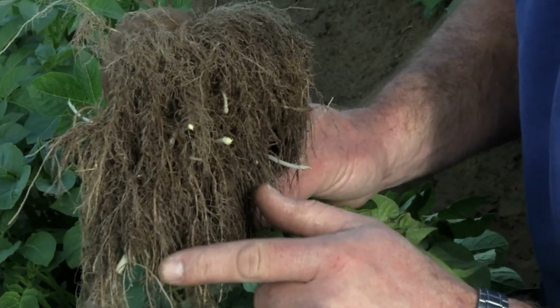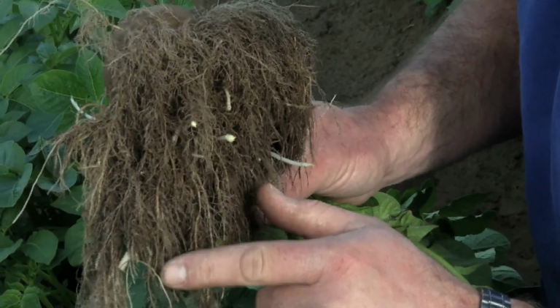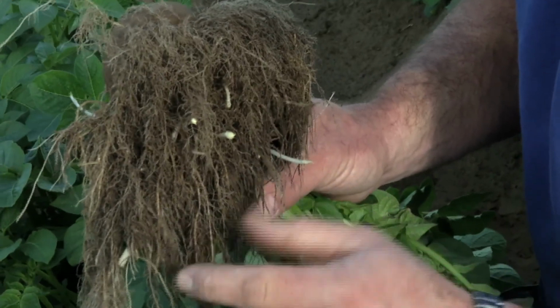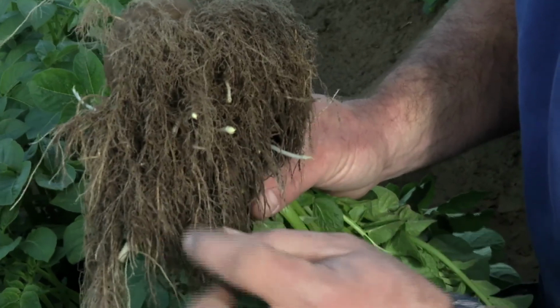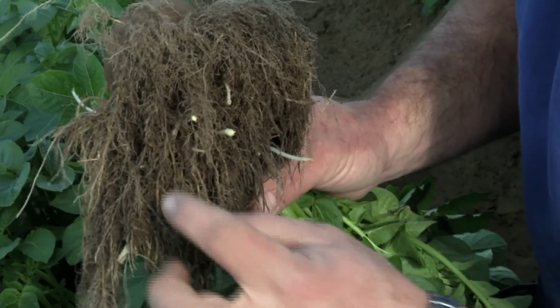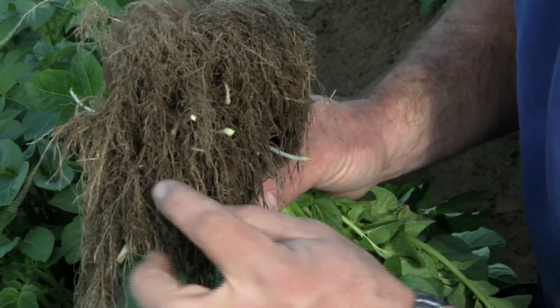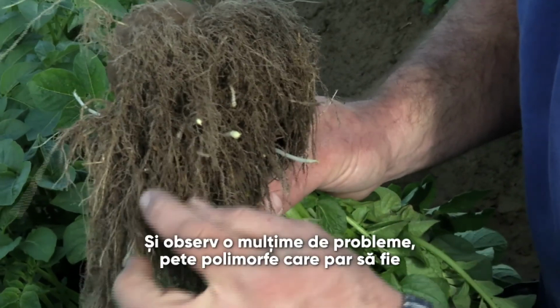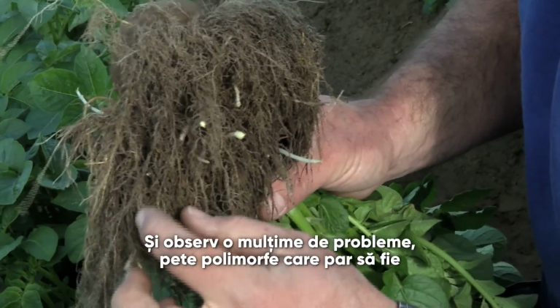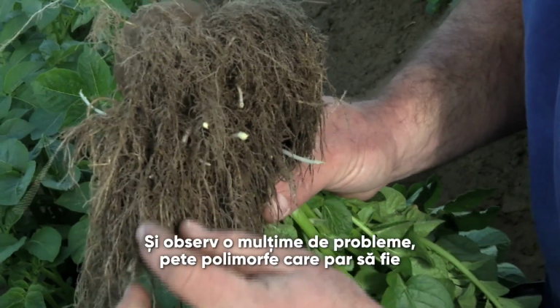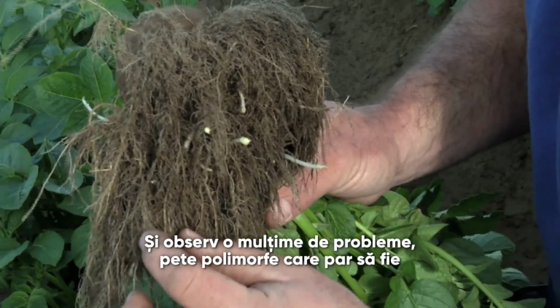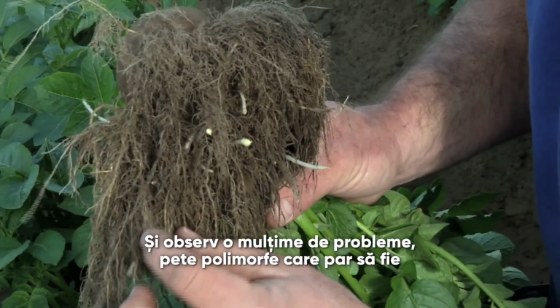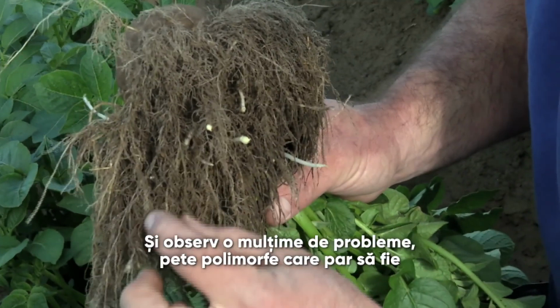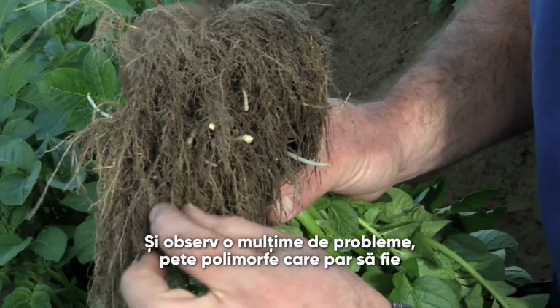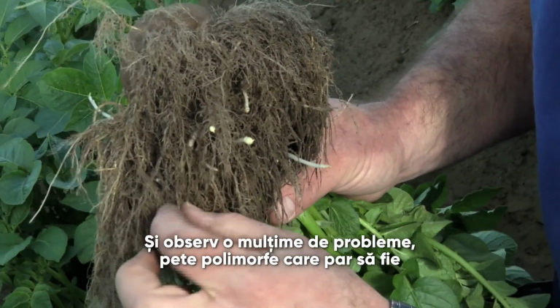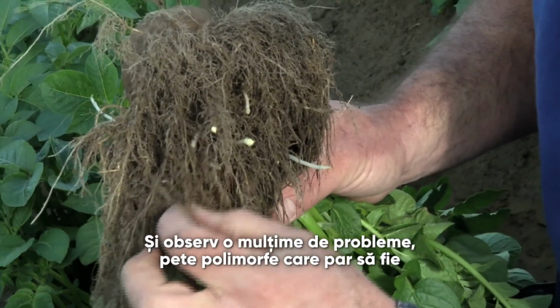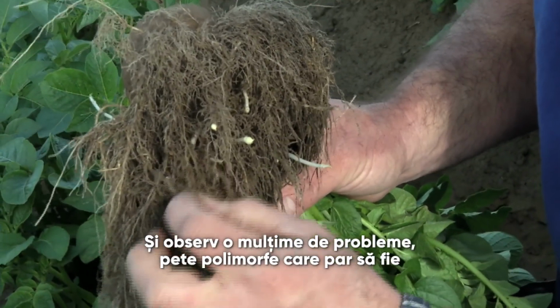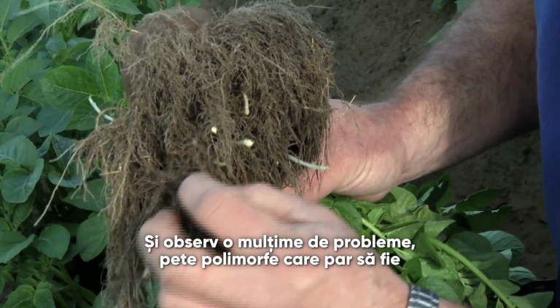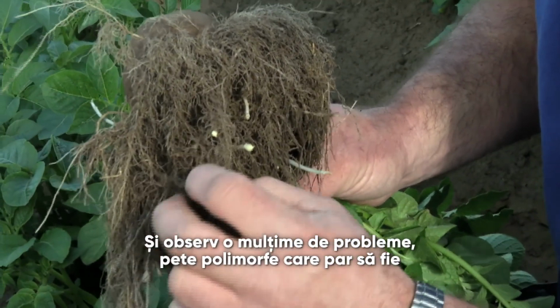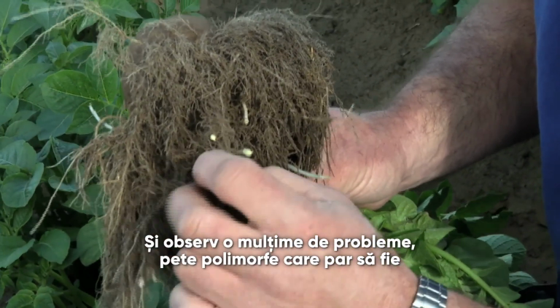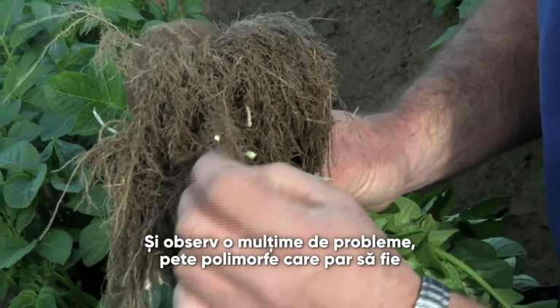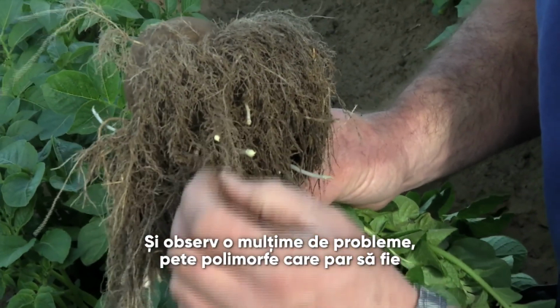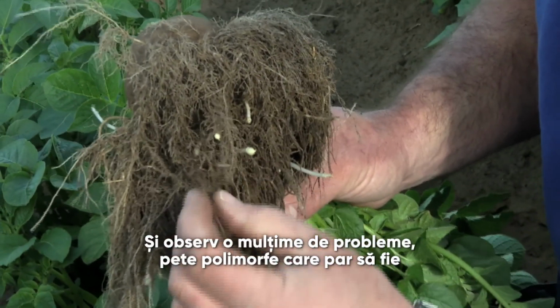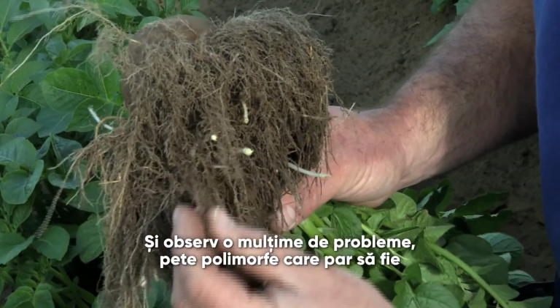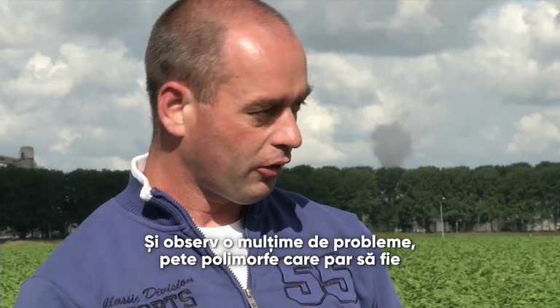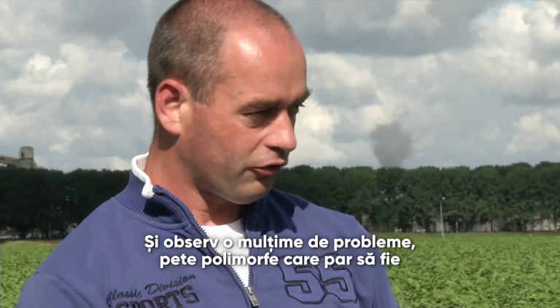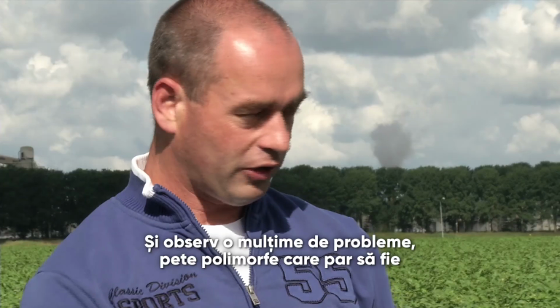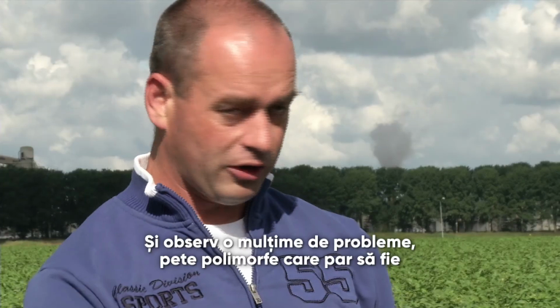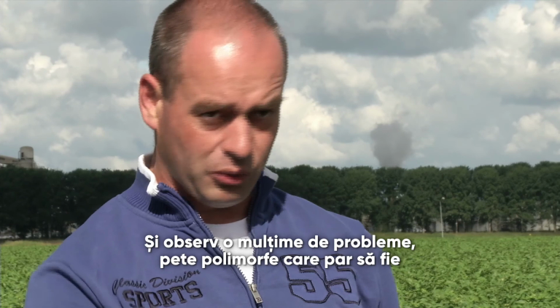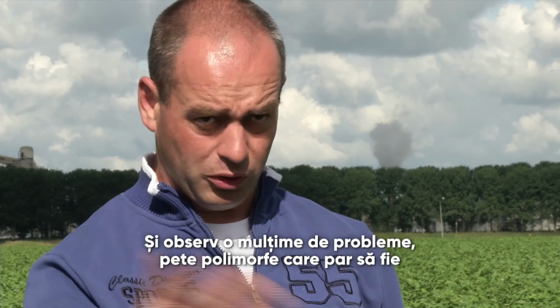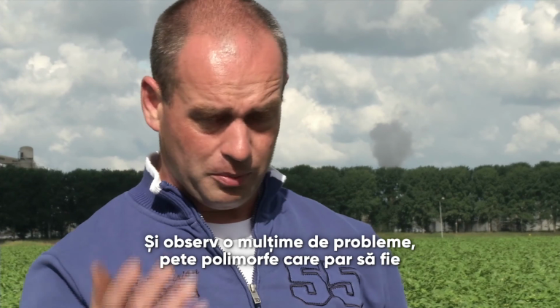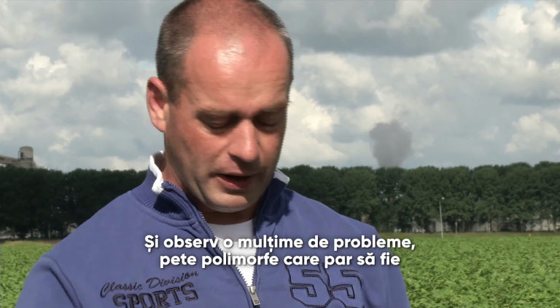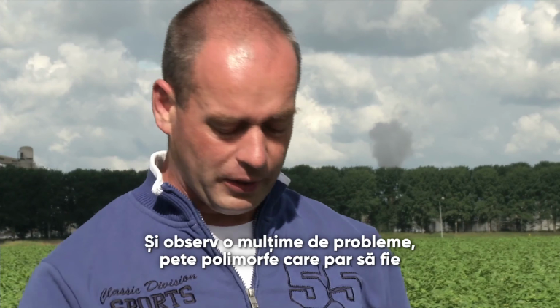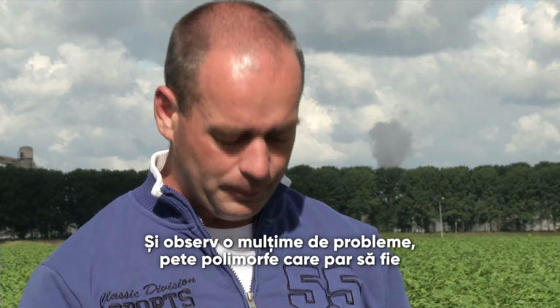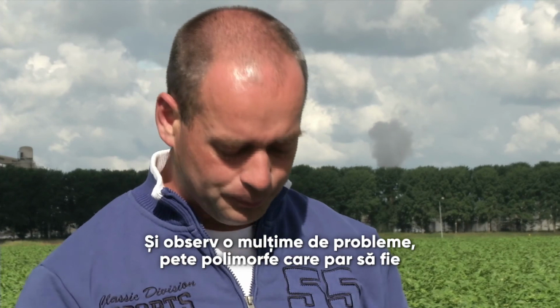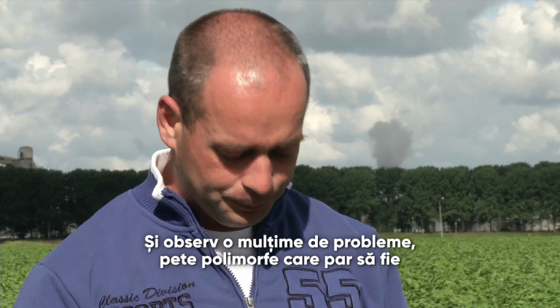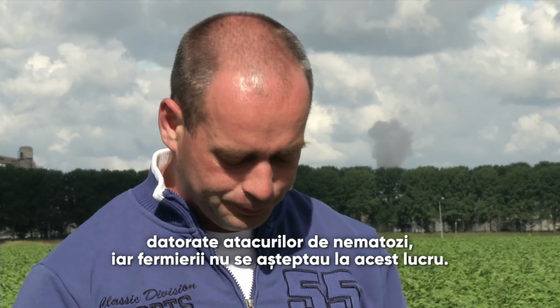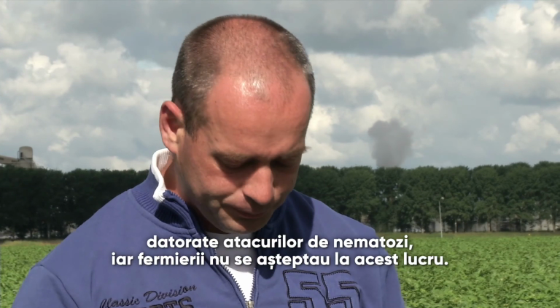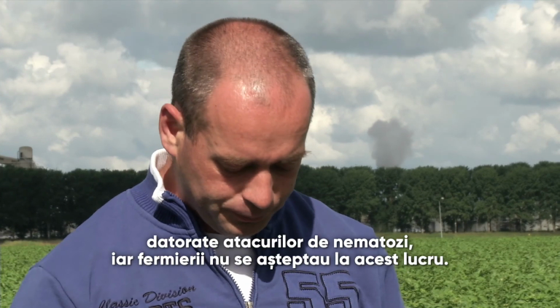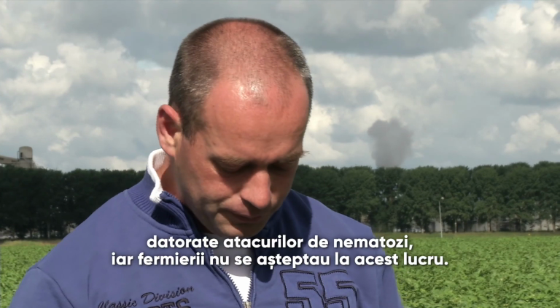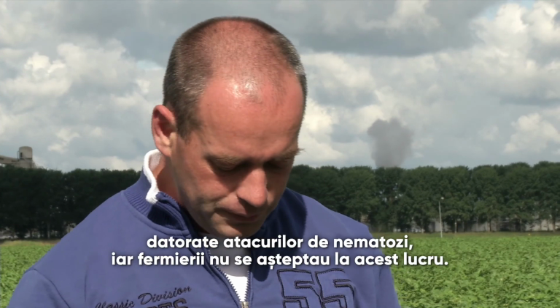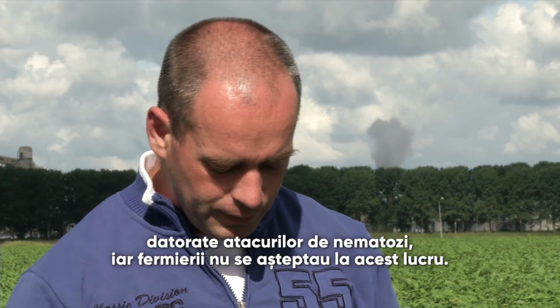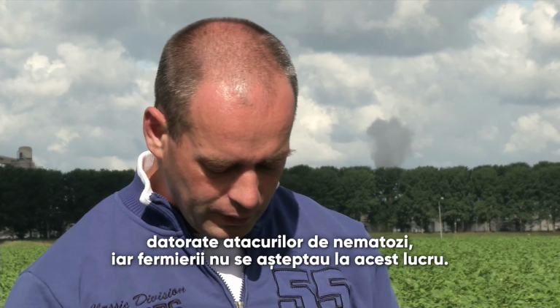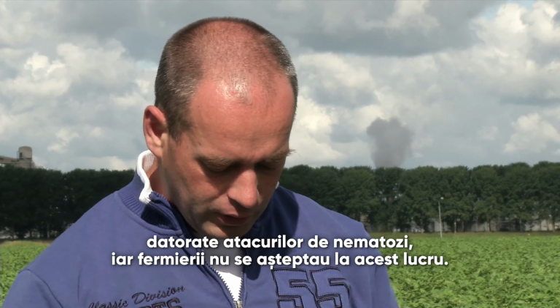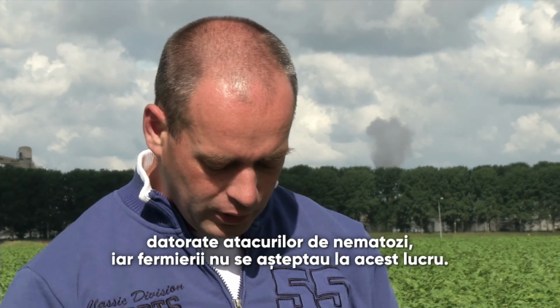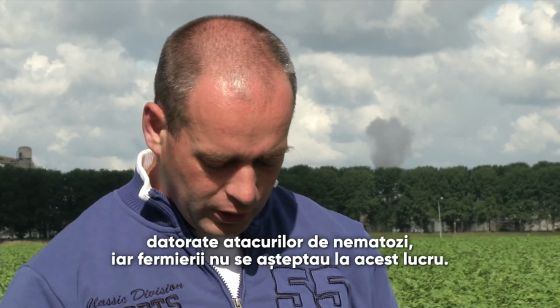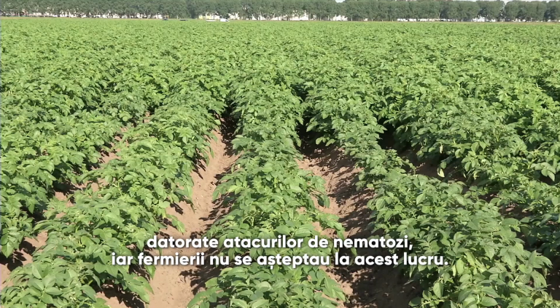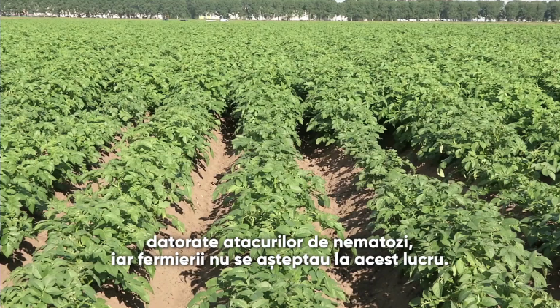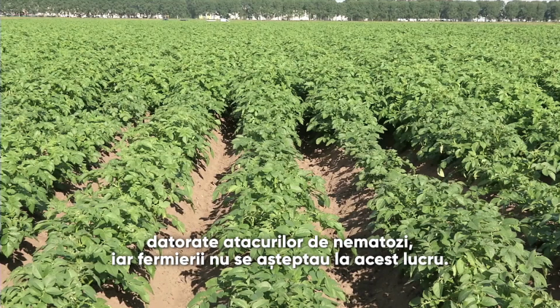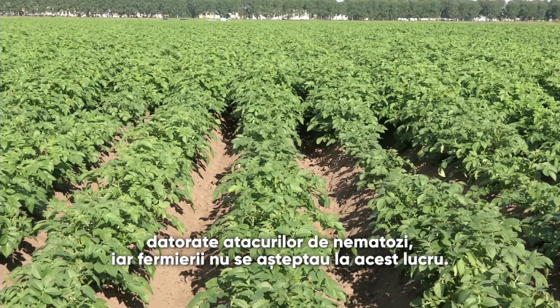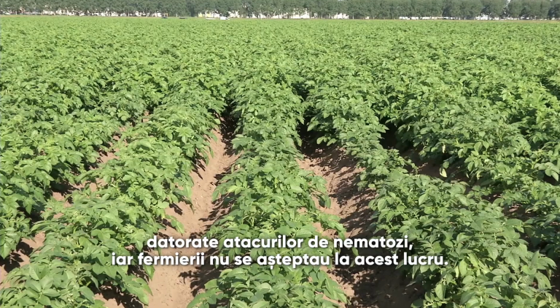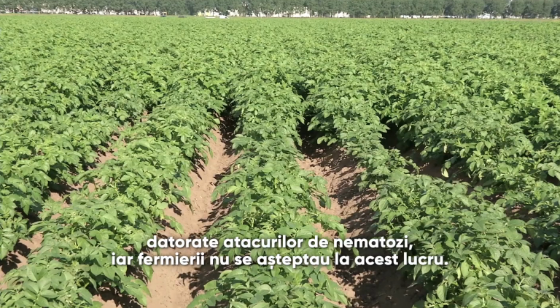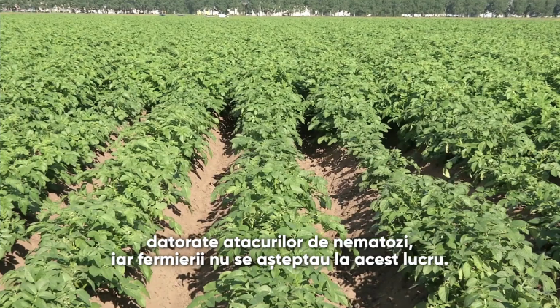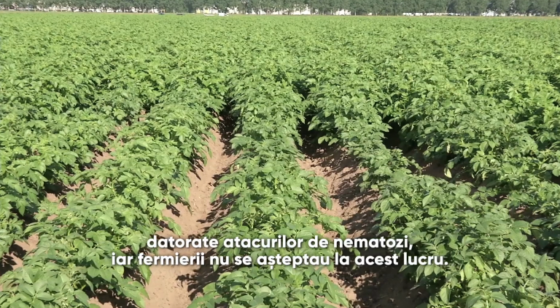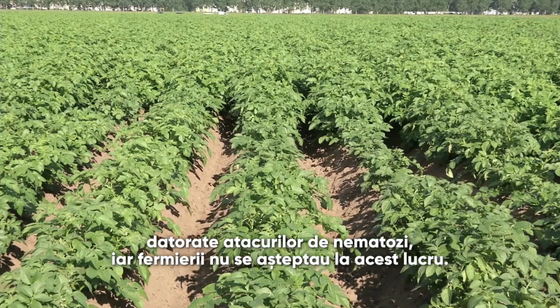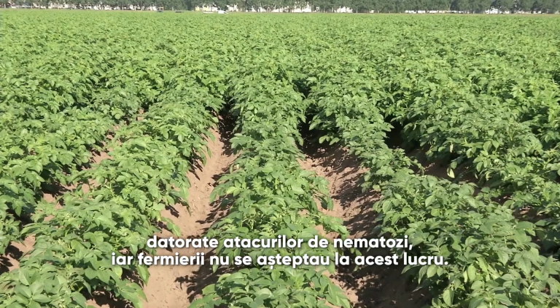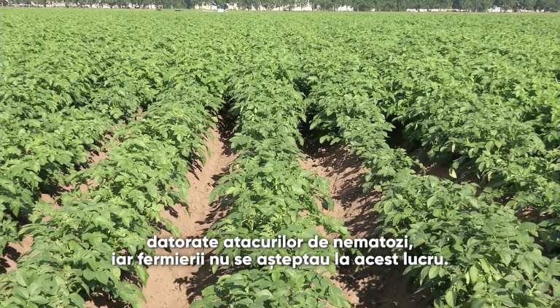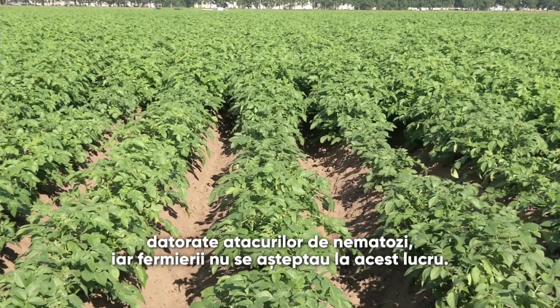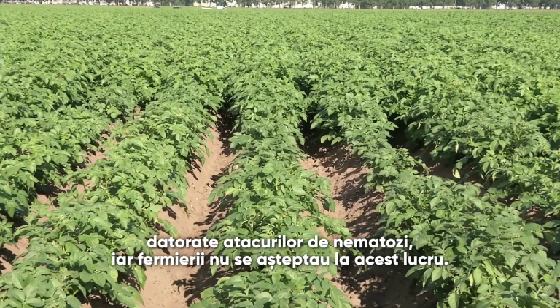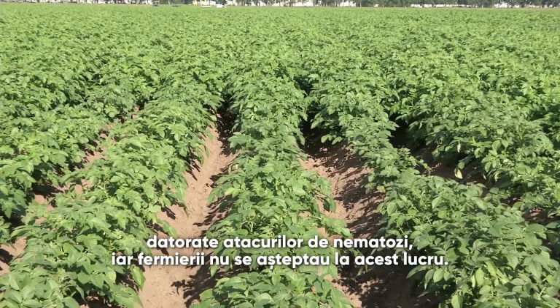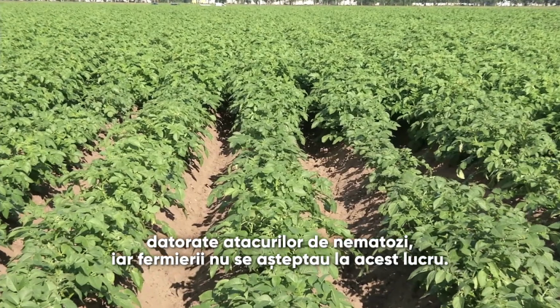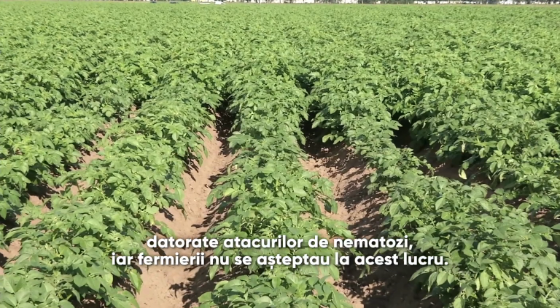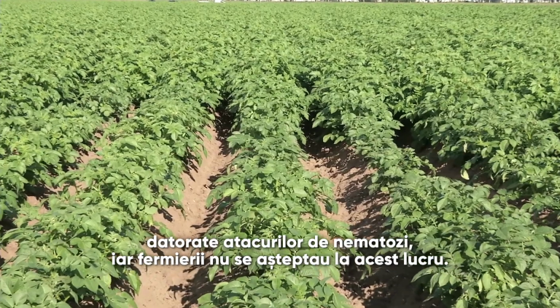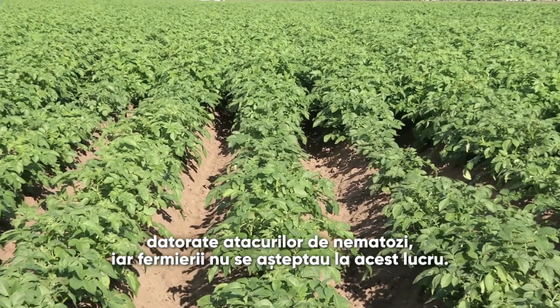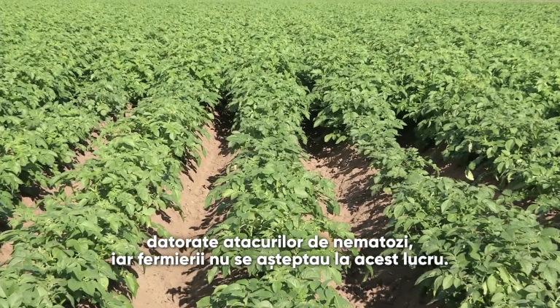And I see lots of problems — poorly growing spots — and it appears that there are nematodes in there, which the farmer had not expected.